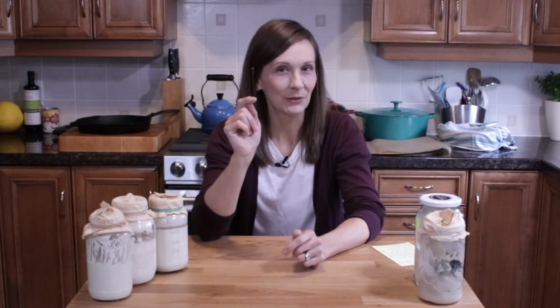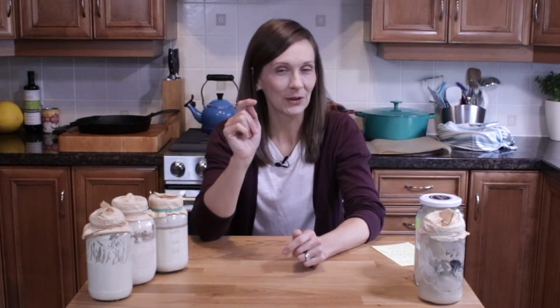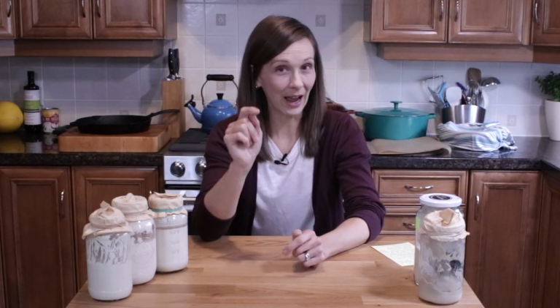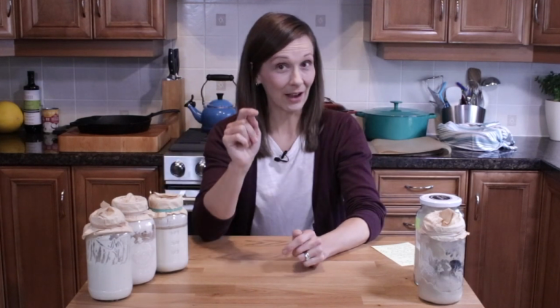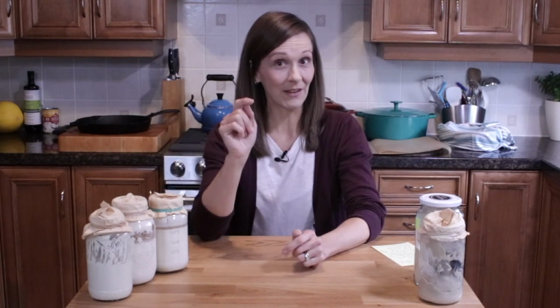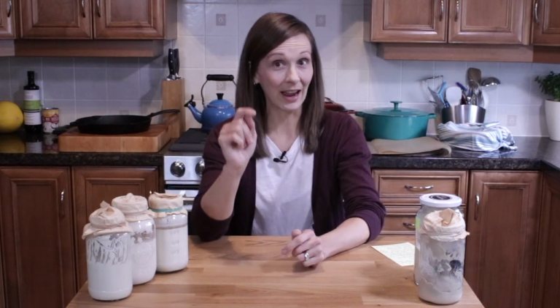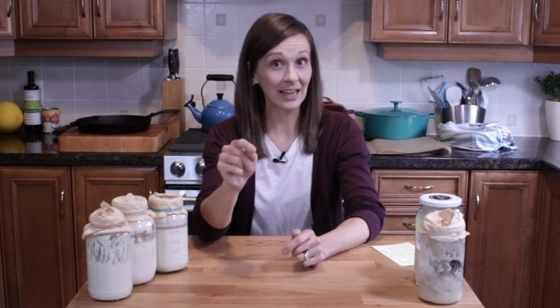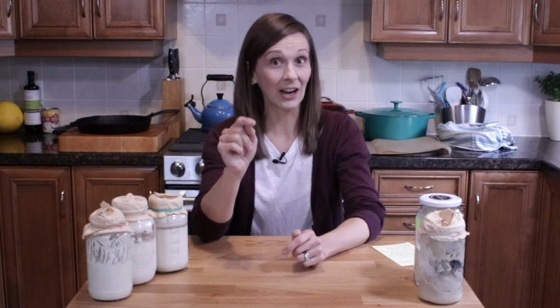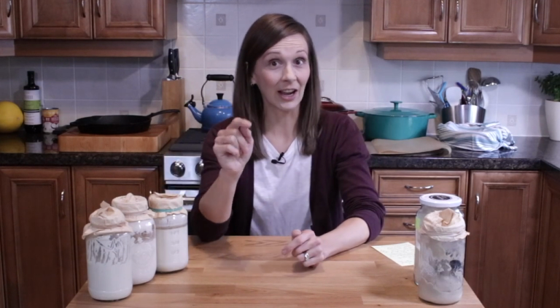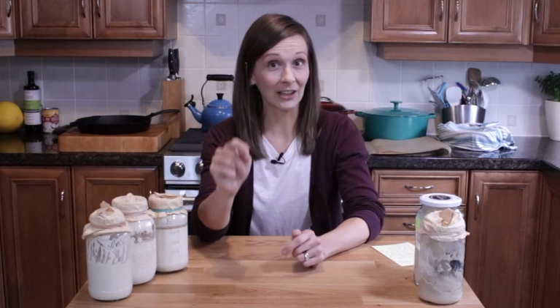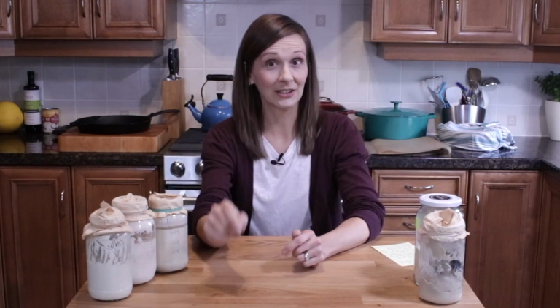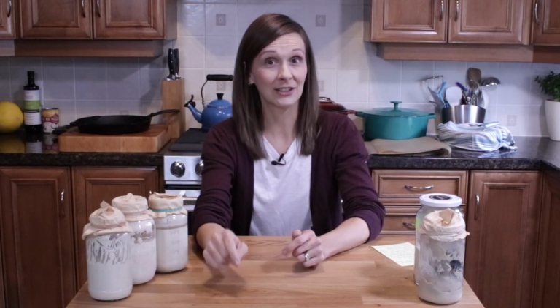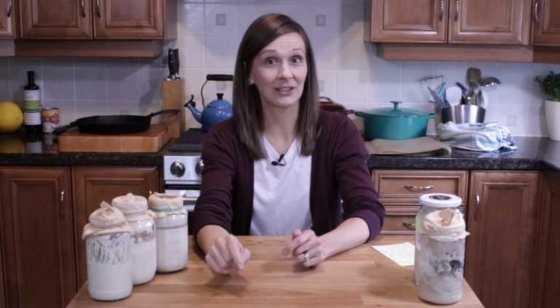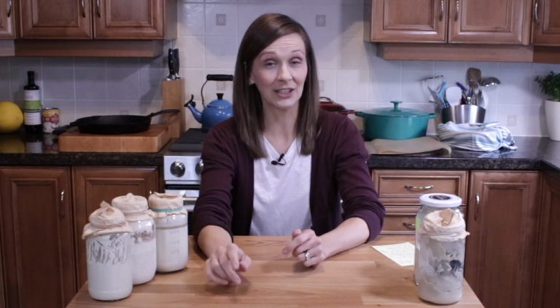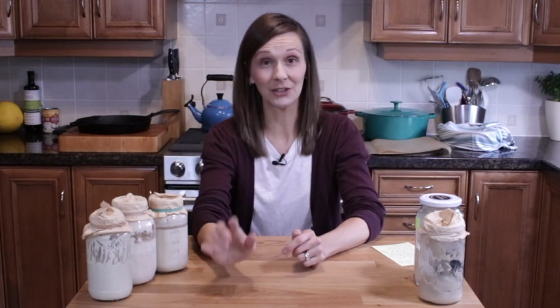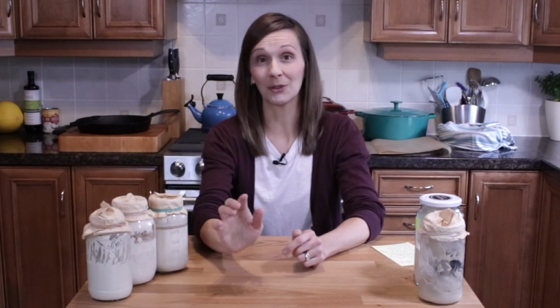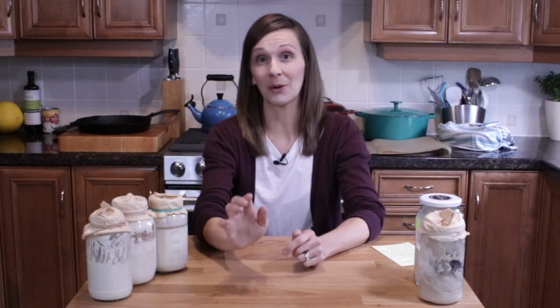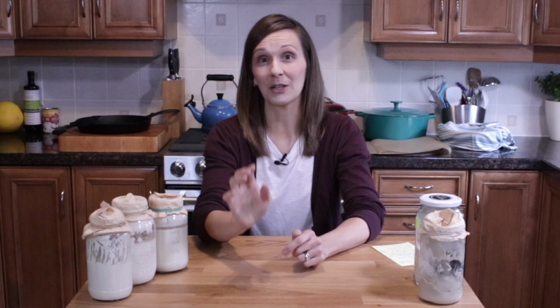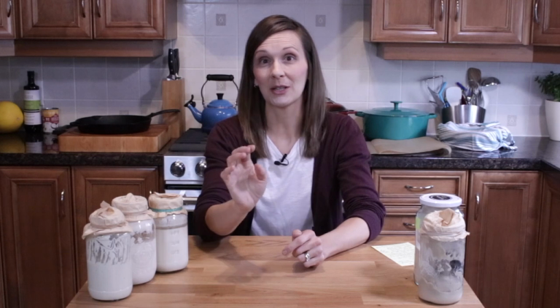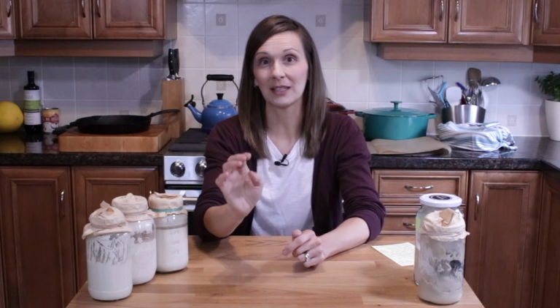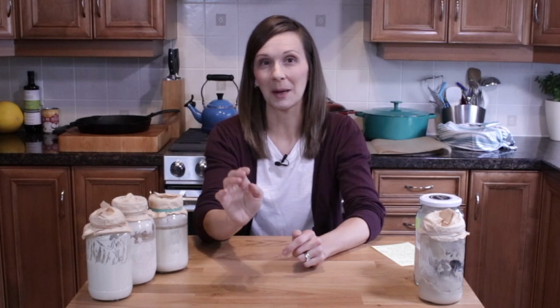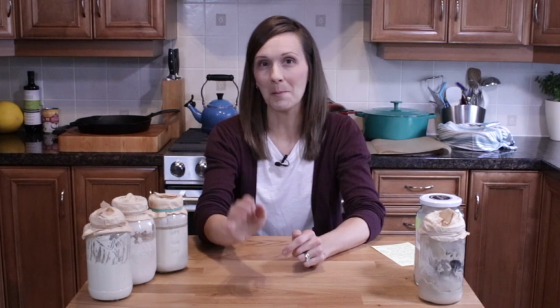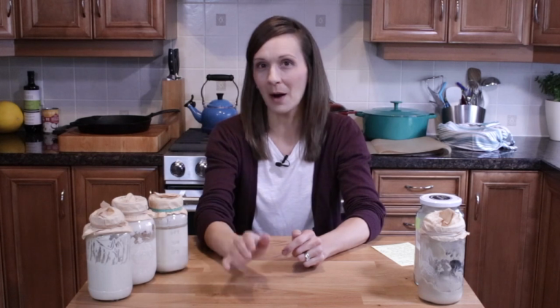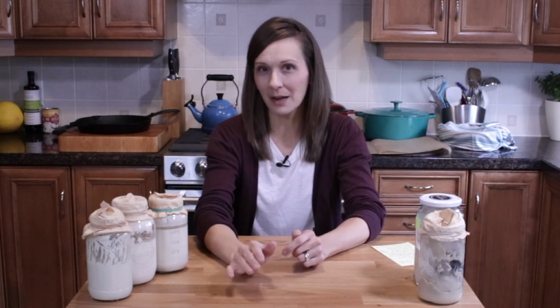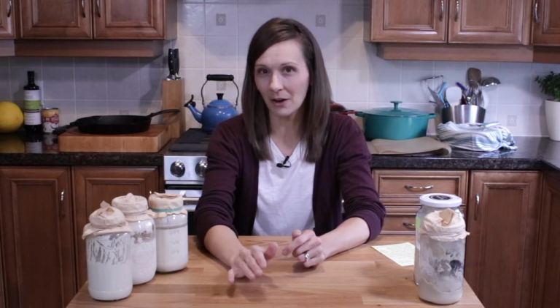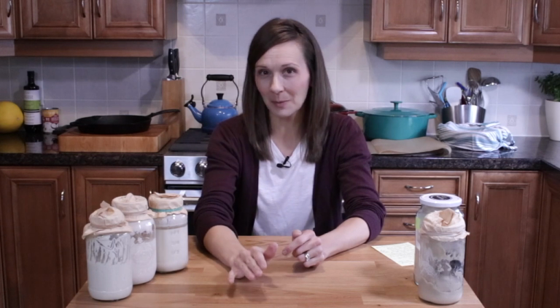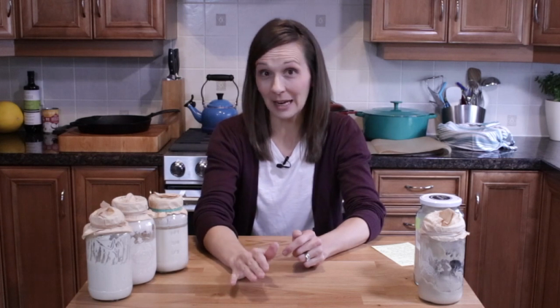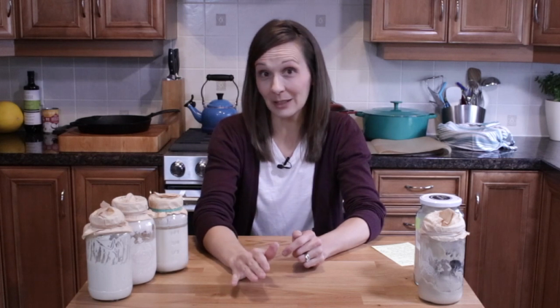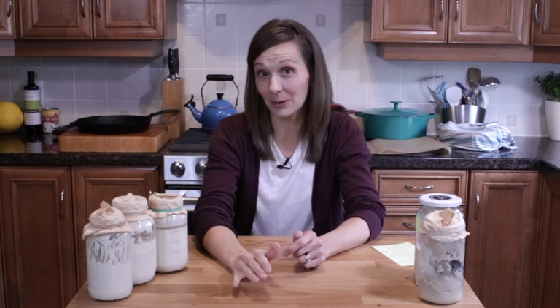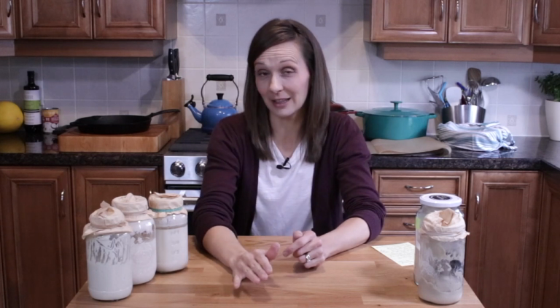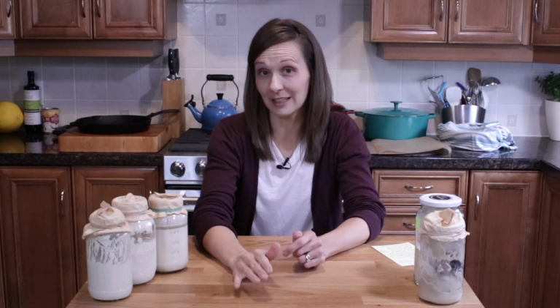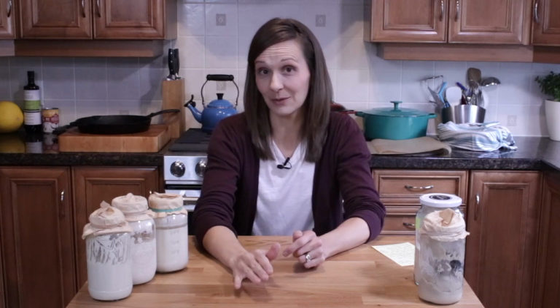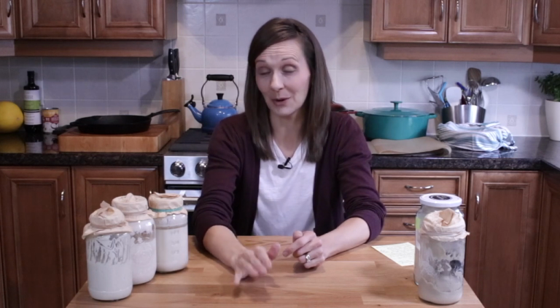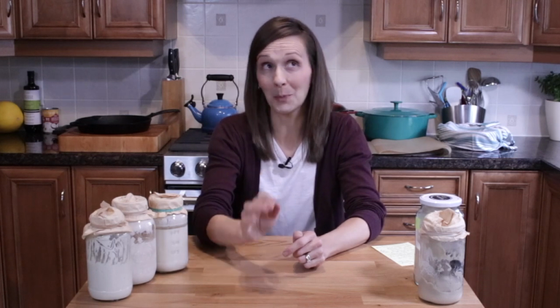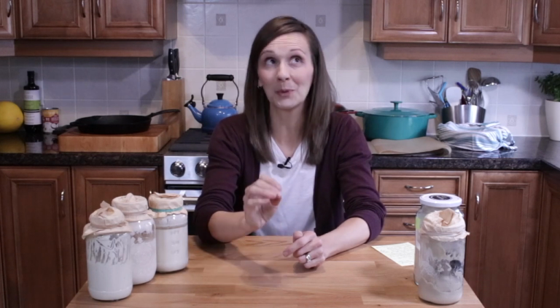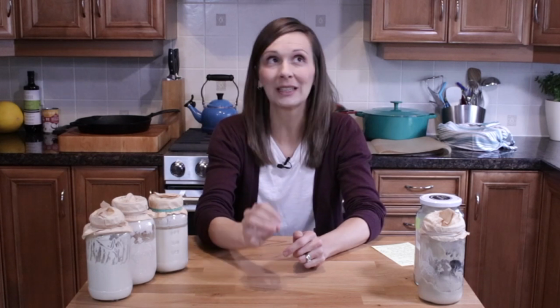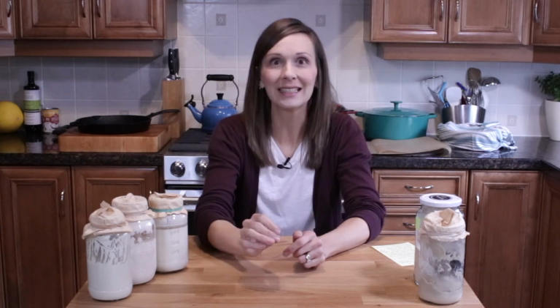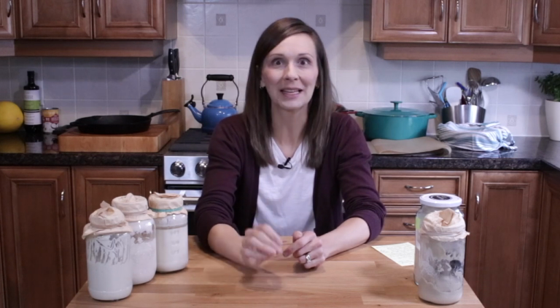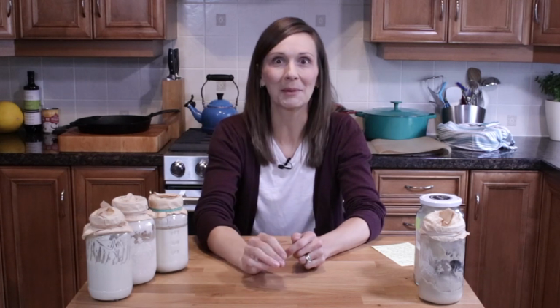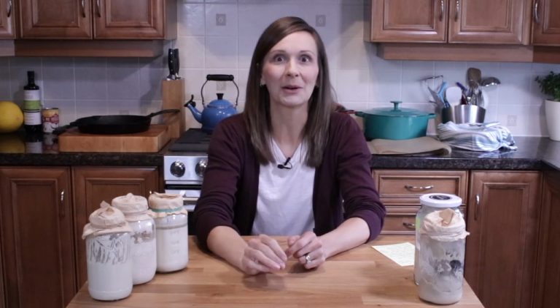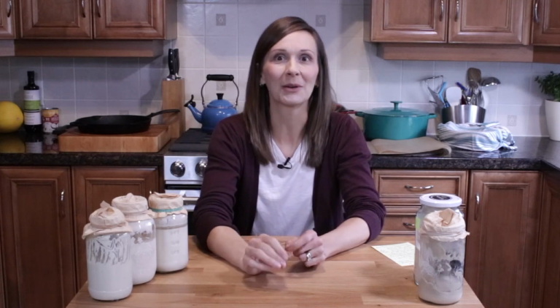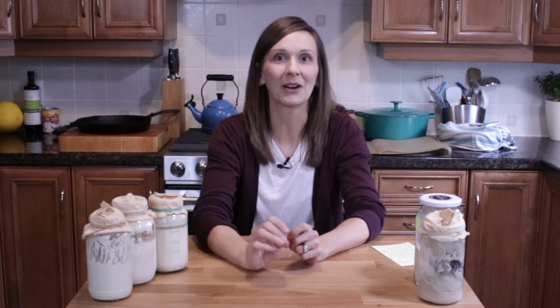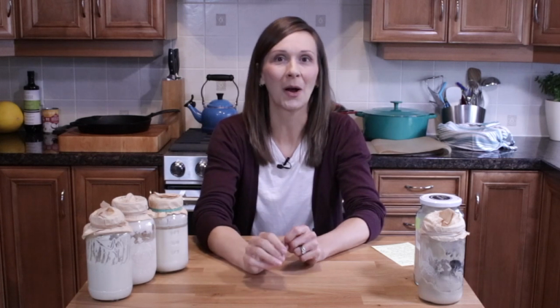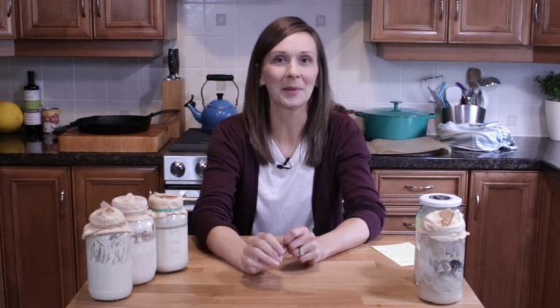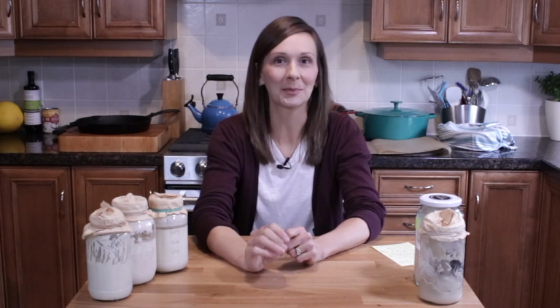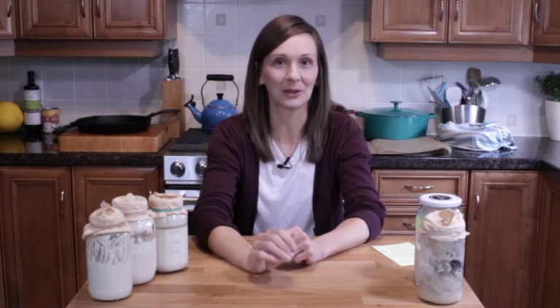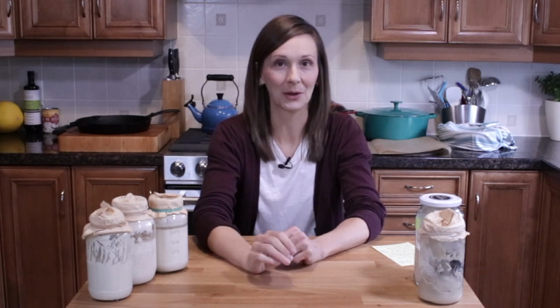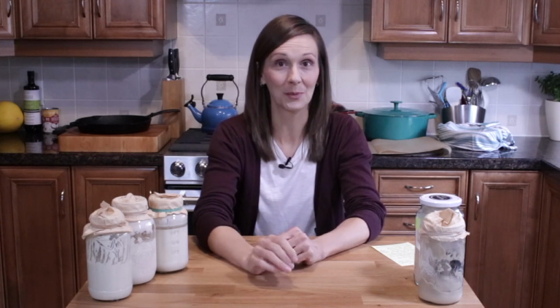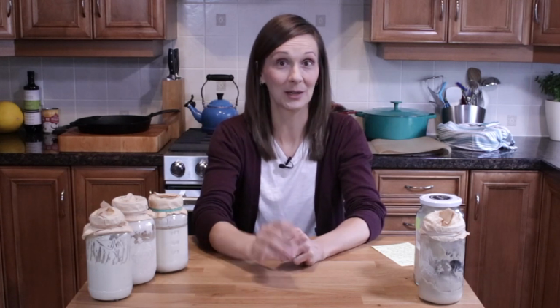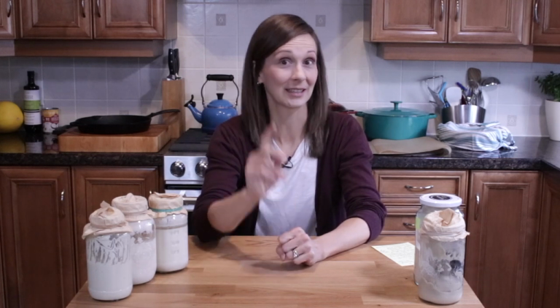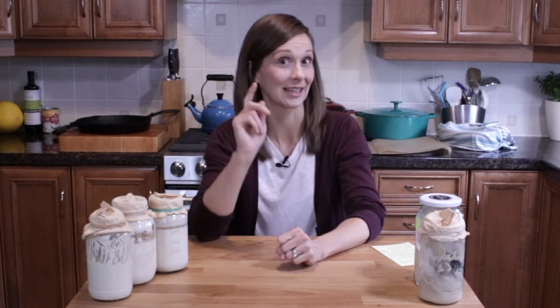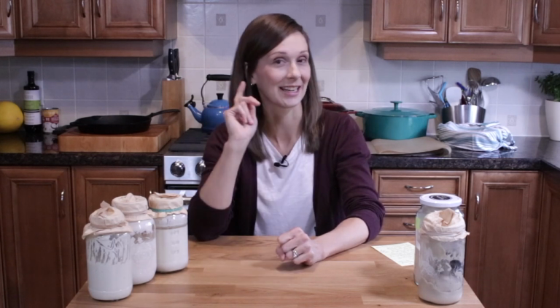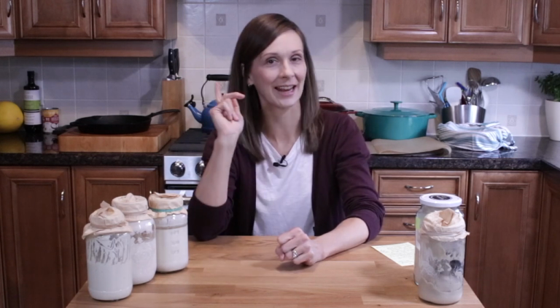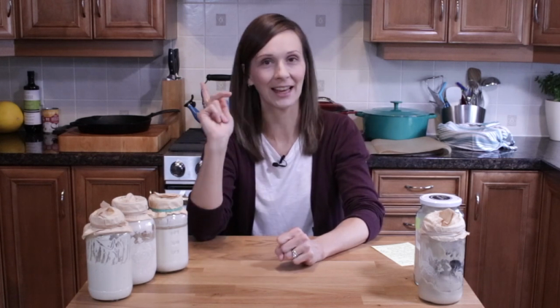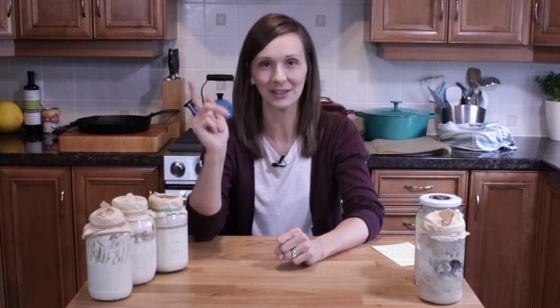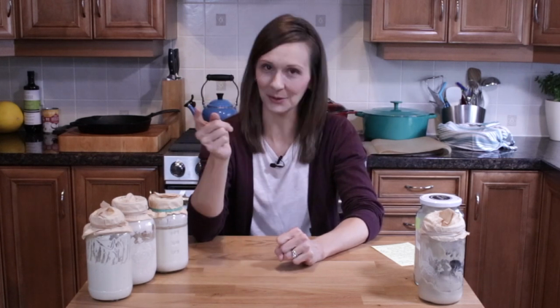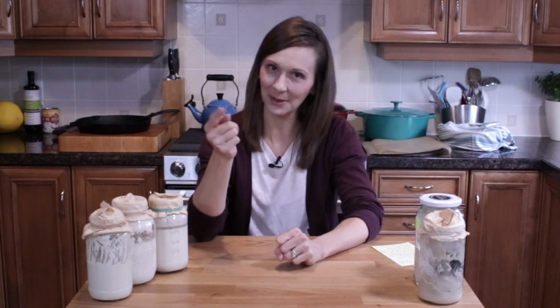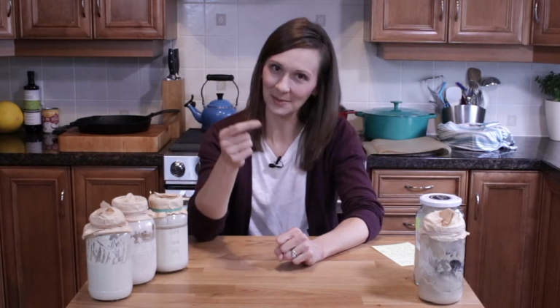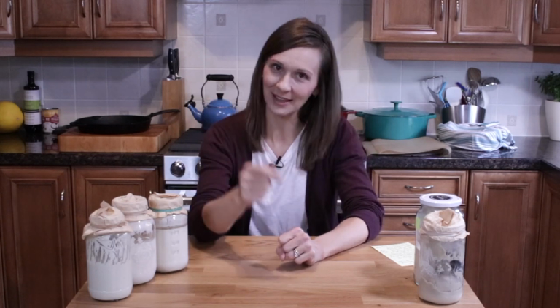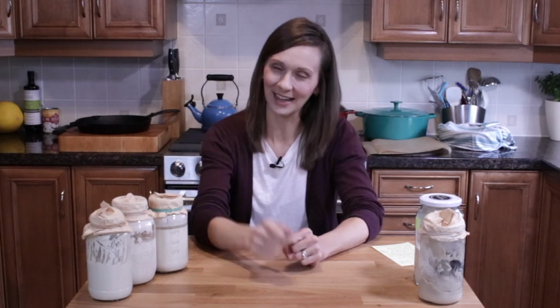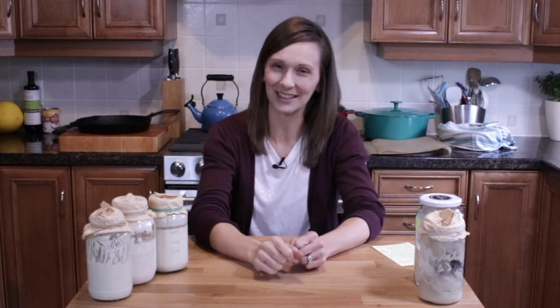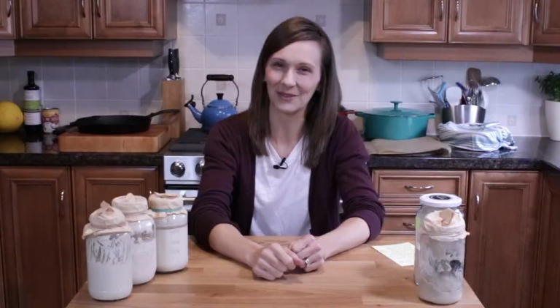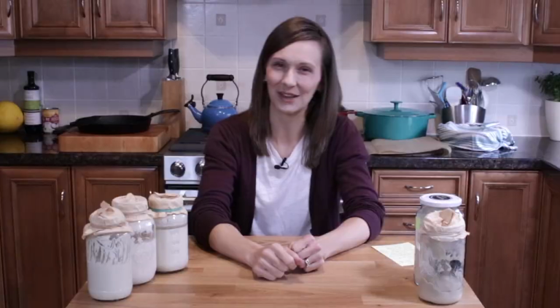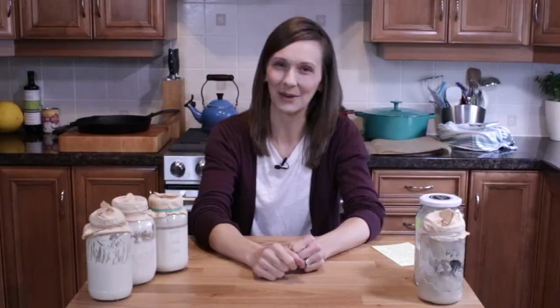If you have any additional questions I might not be answering in this video, please let me know in the comments below because I can answer them in the next video. Please watch until the end — I'll be comparing the two loaves baked in part one.